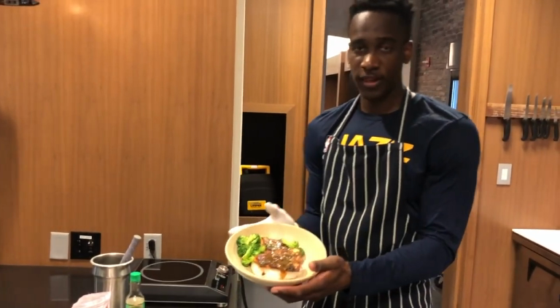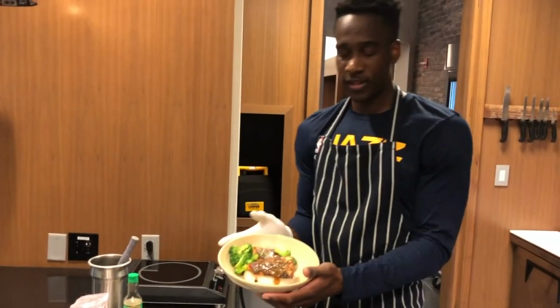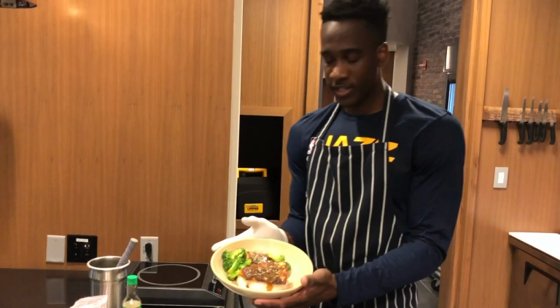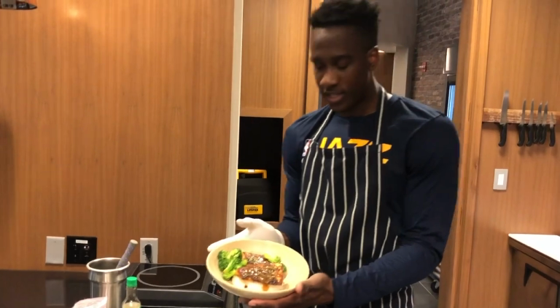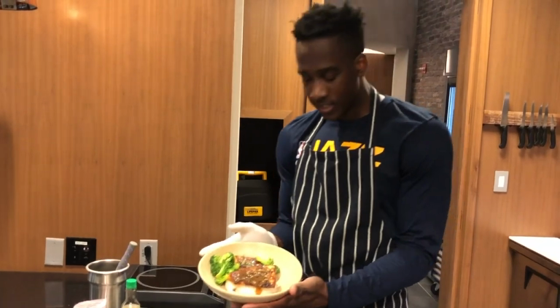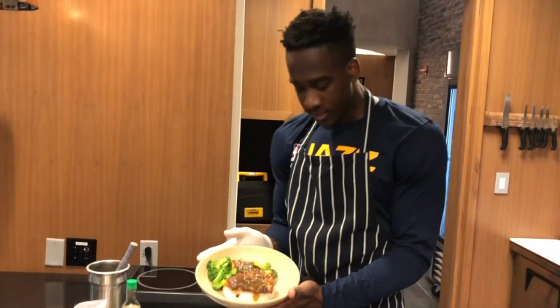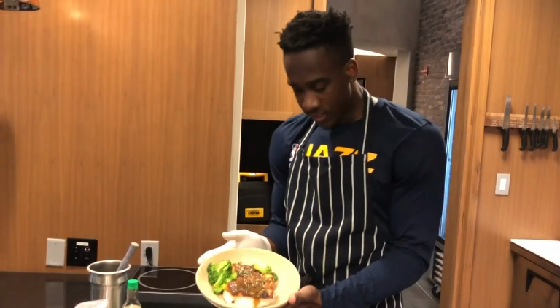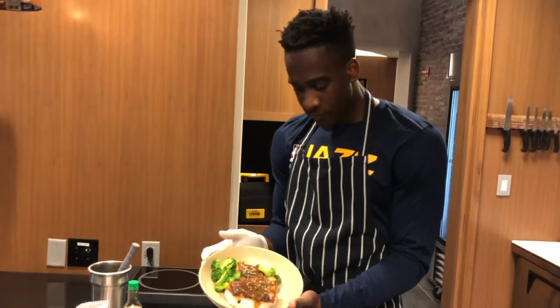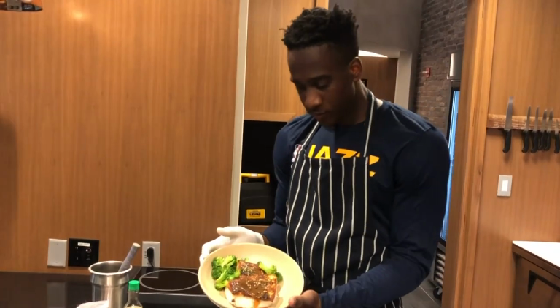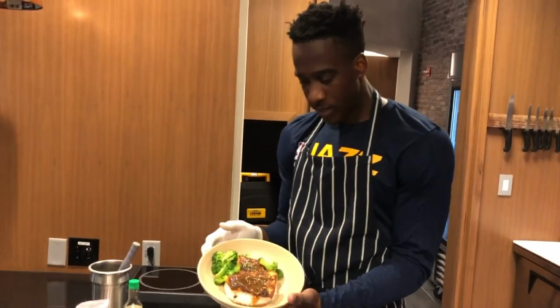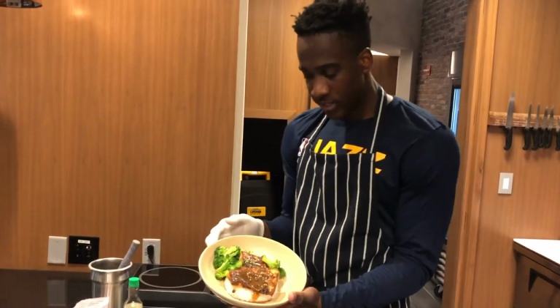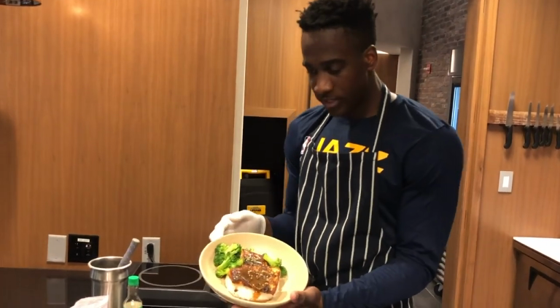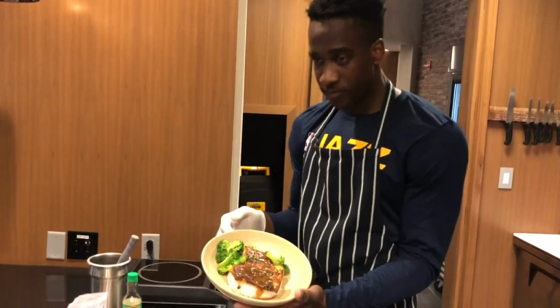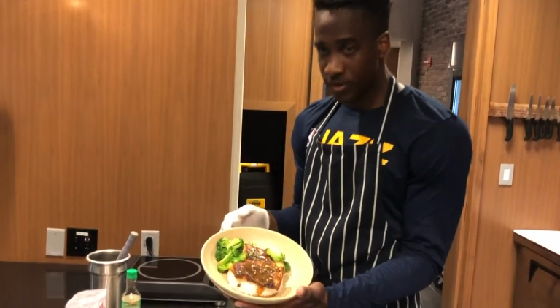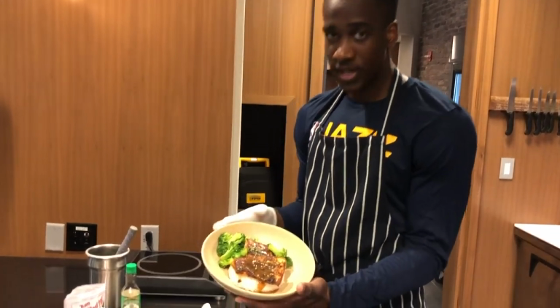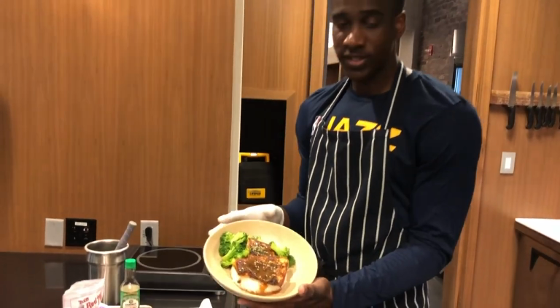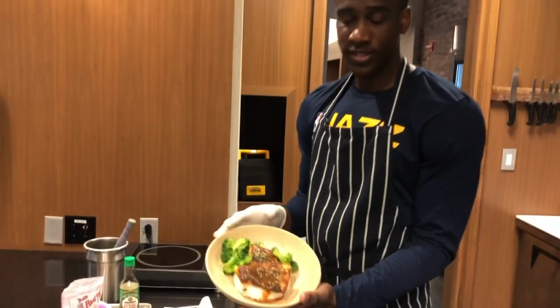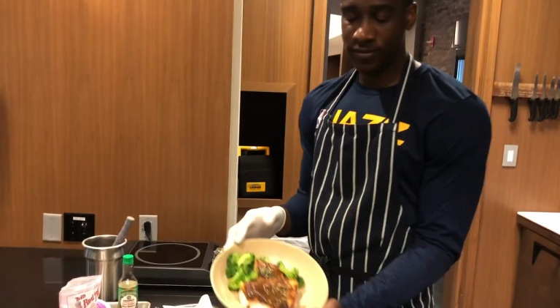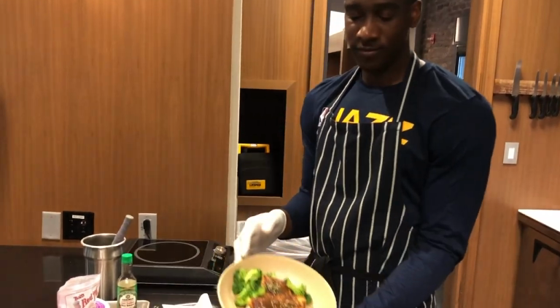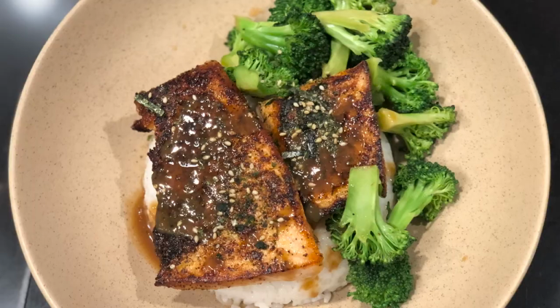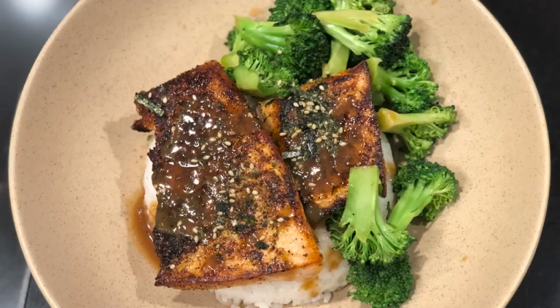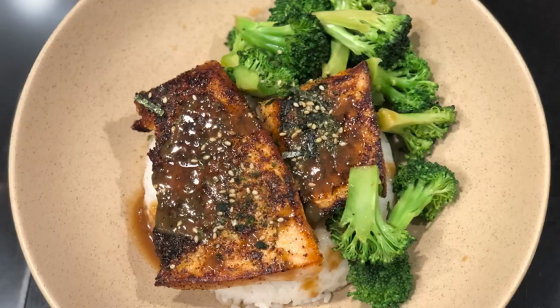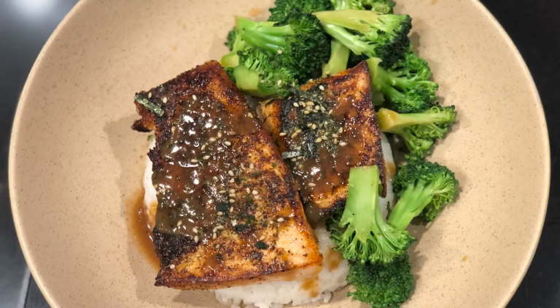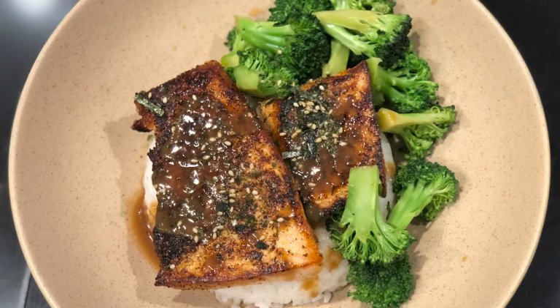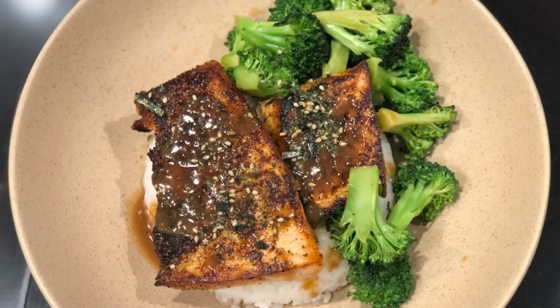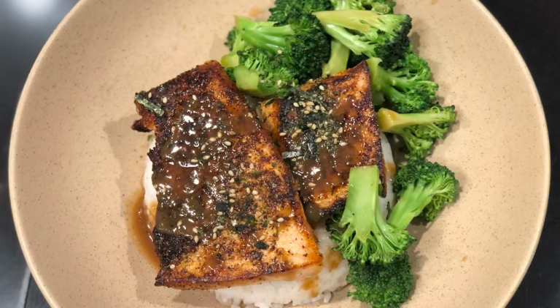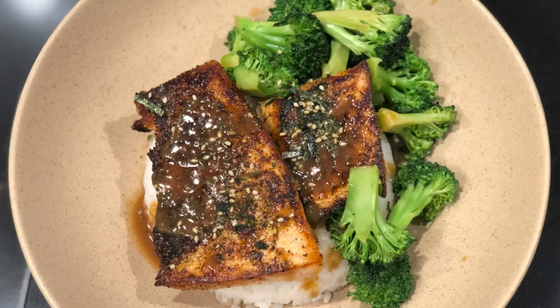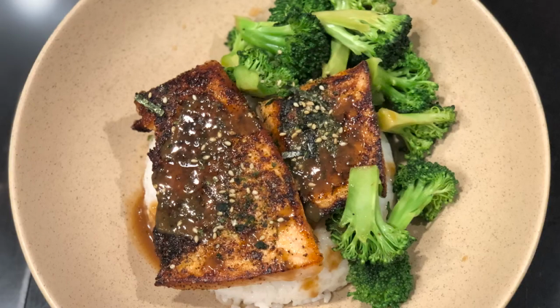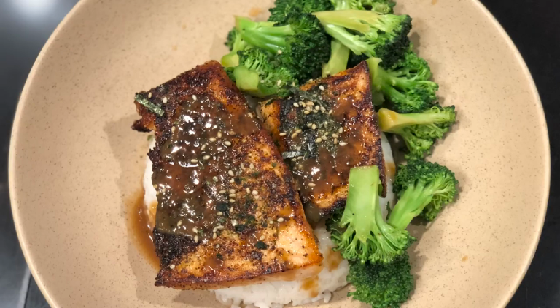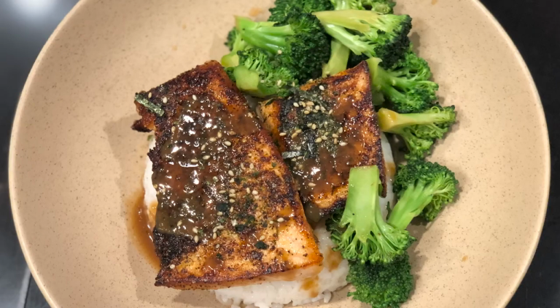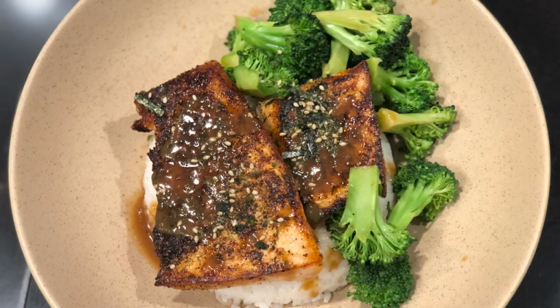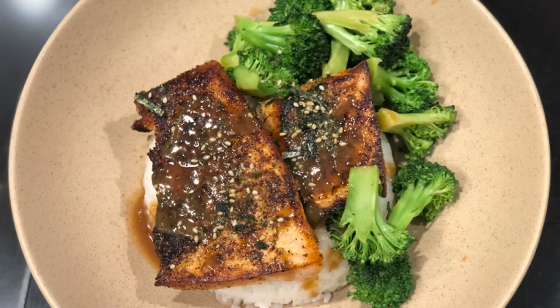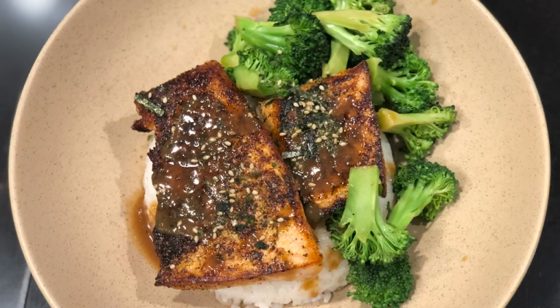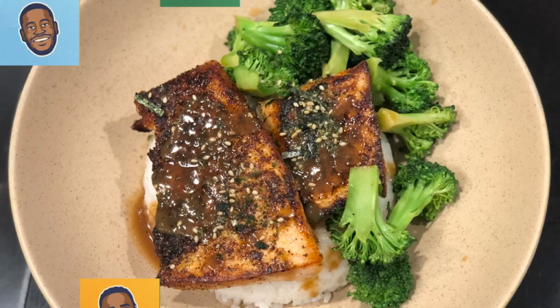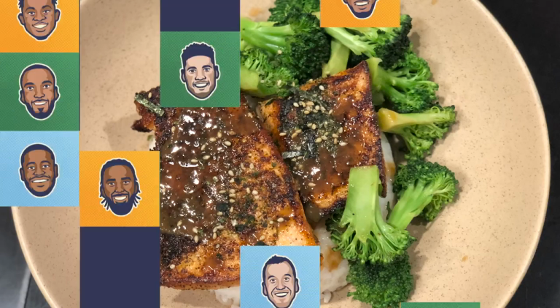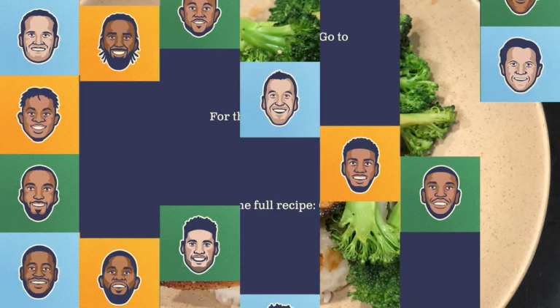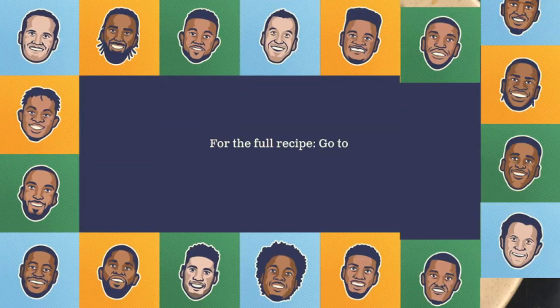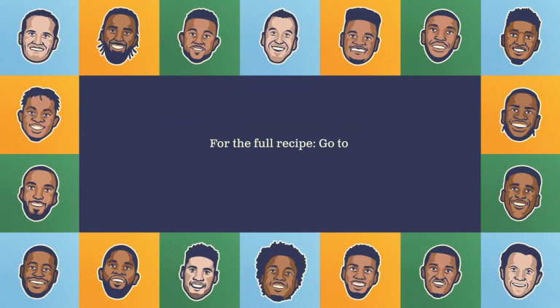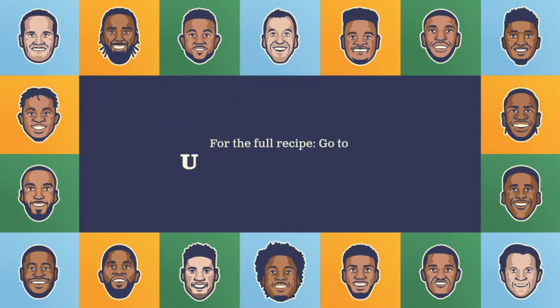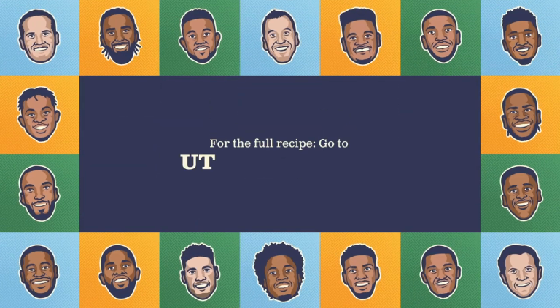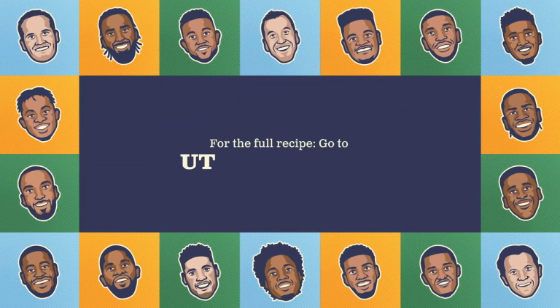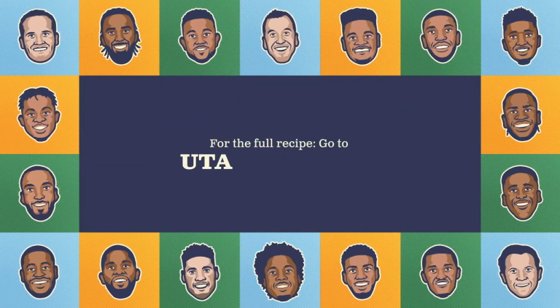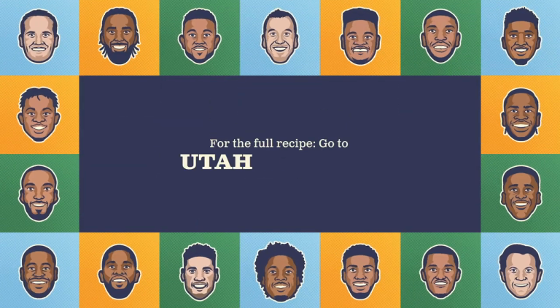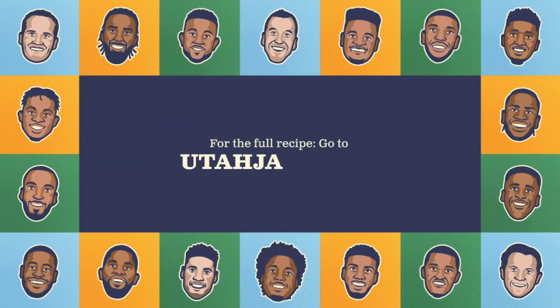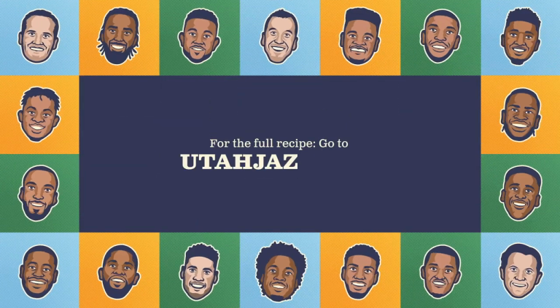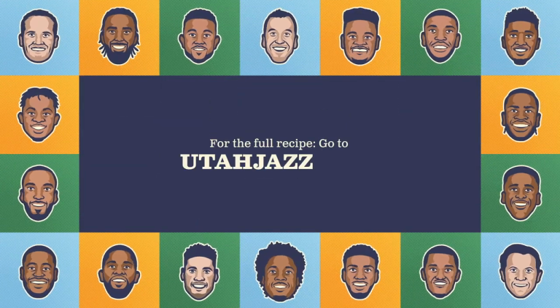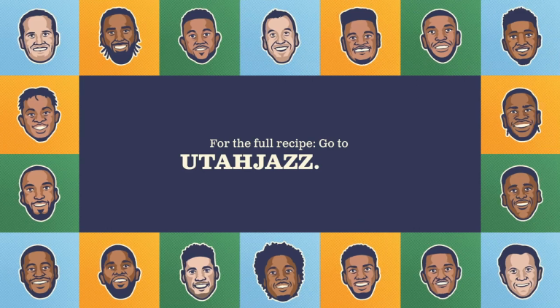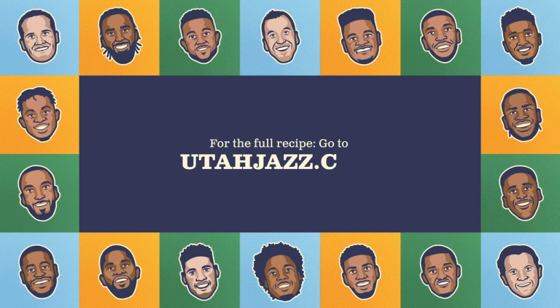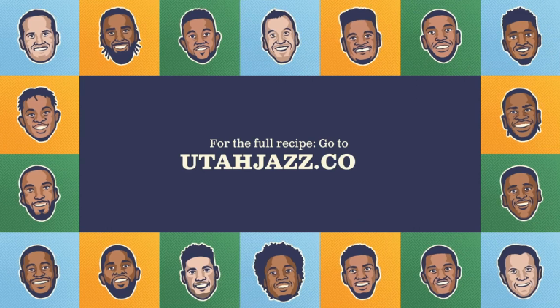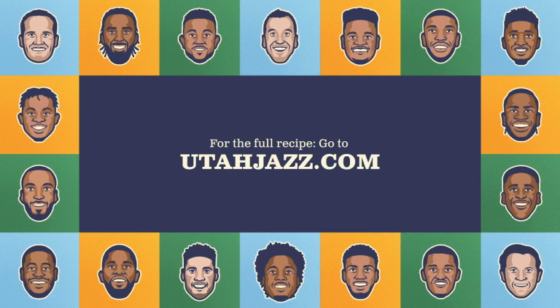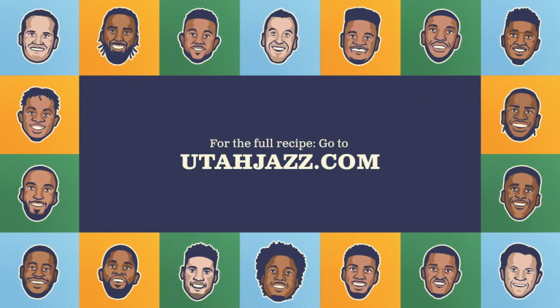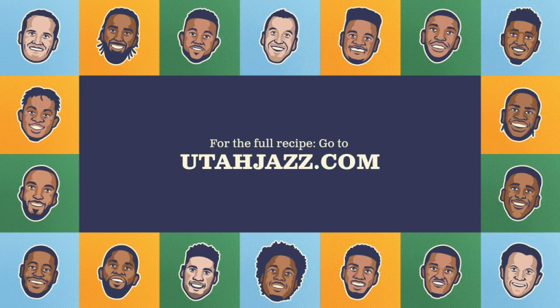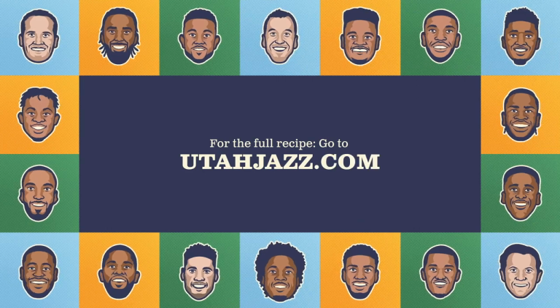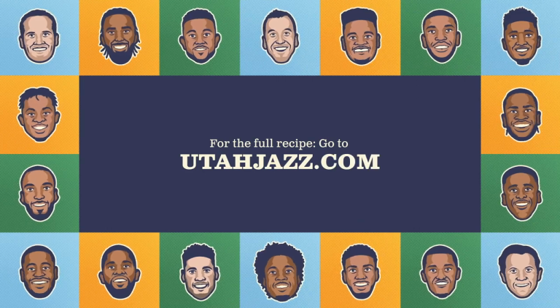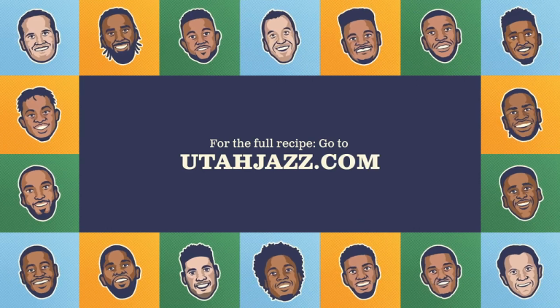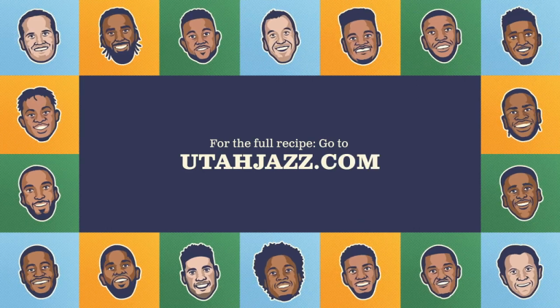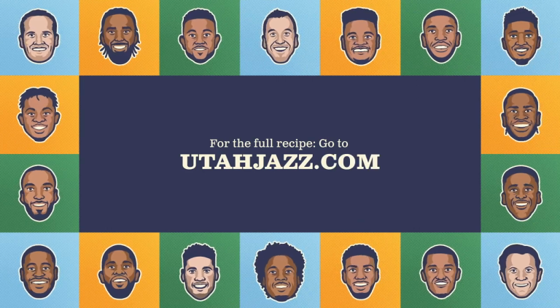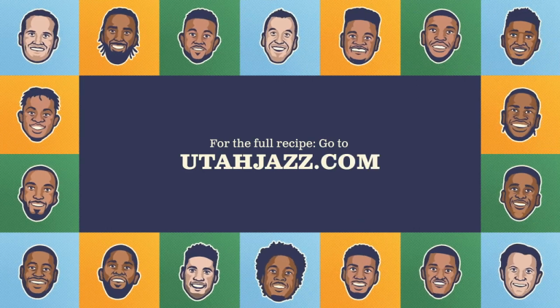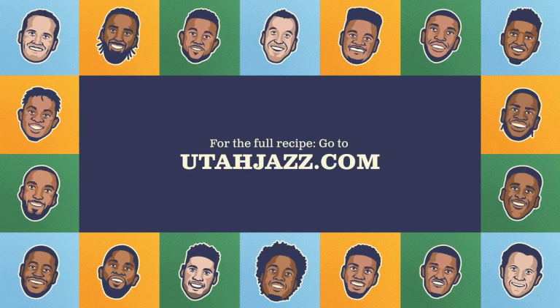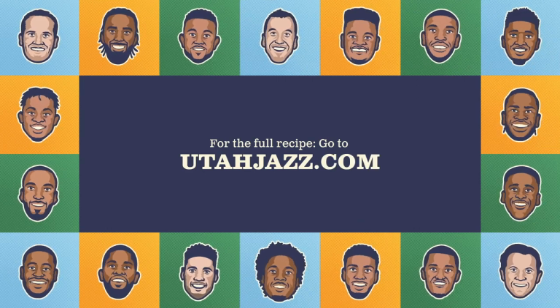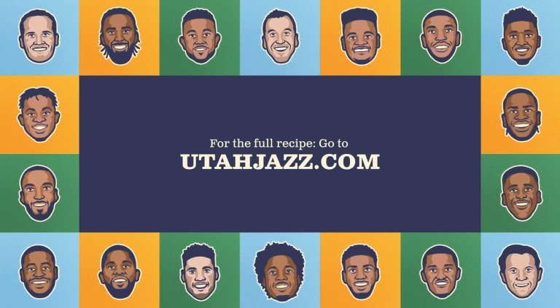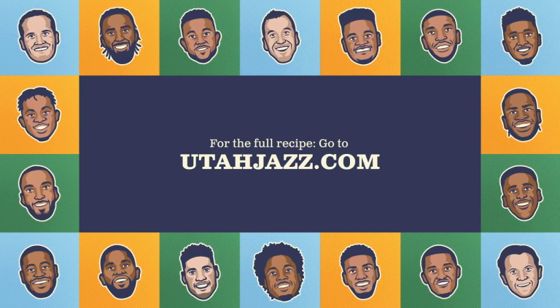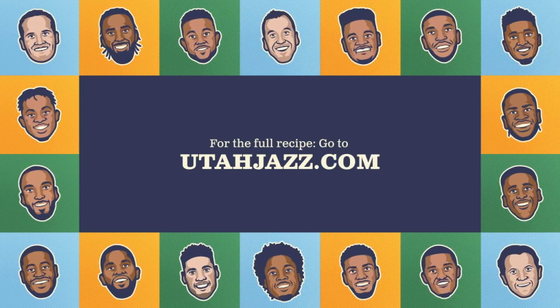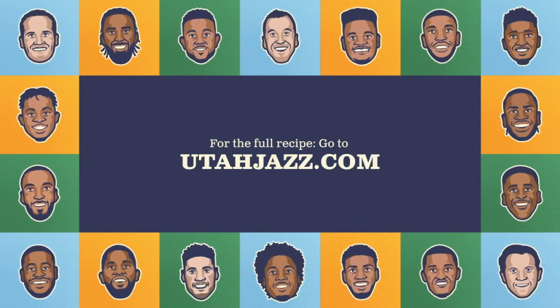And here we go — got salmon, rice, and broccoli. We're gonna let it try.